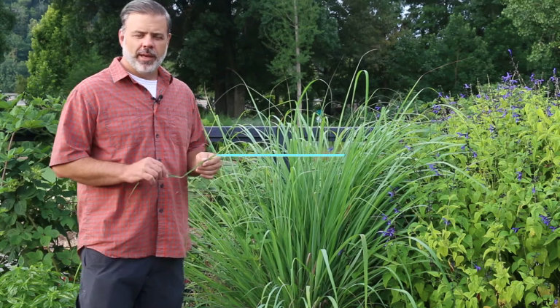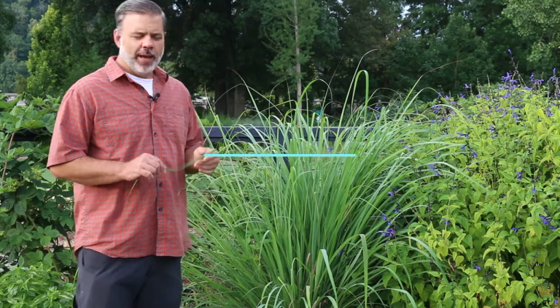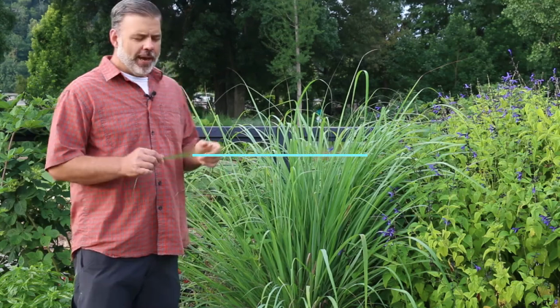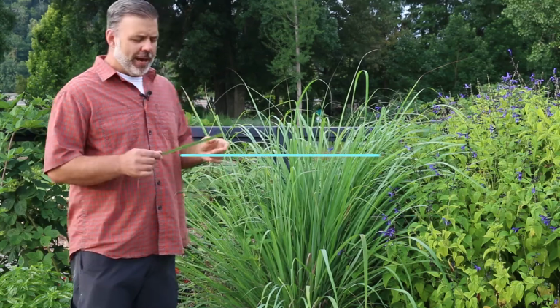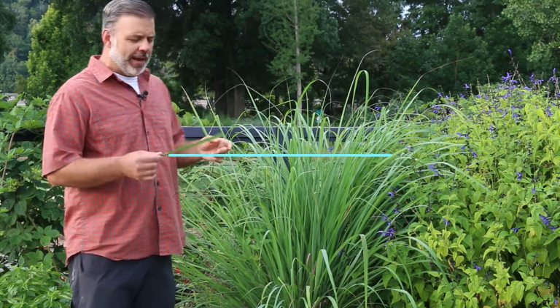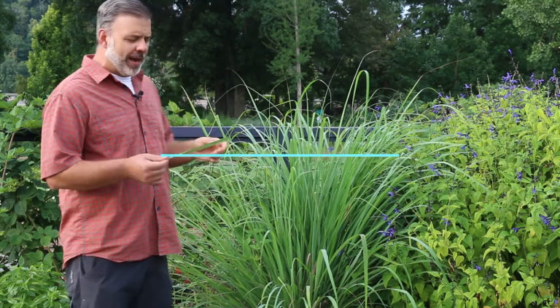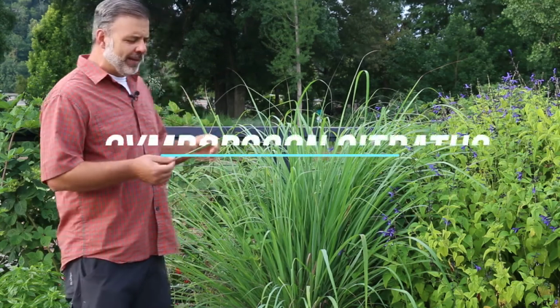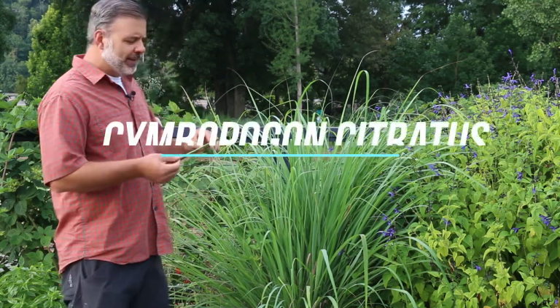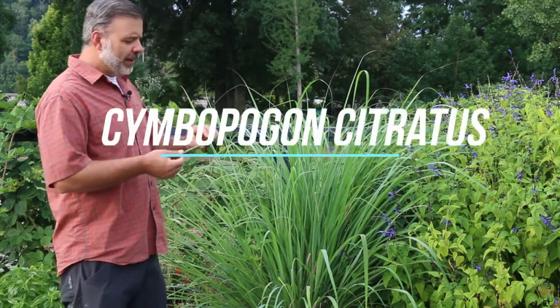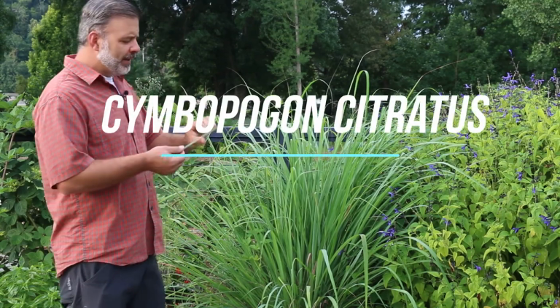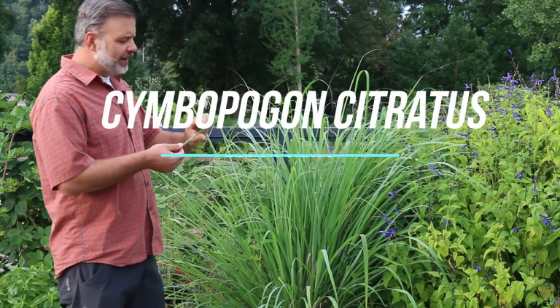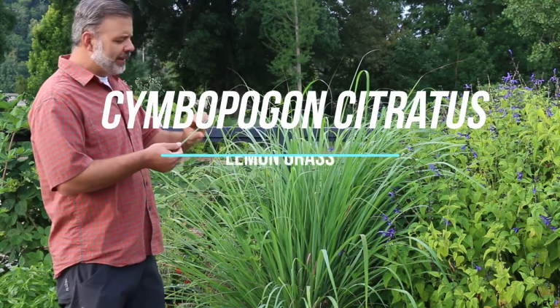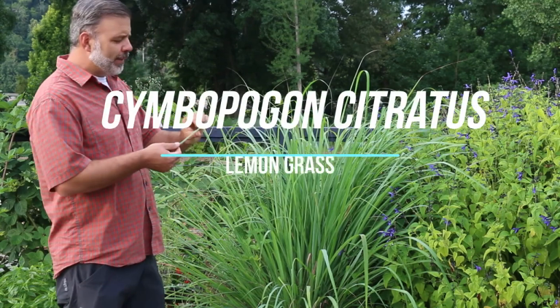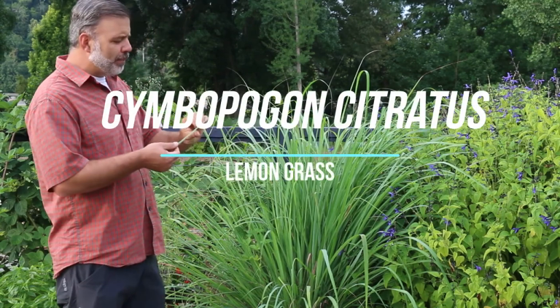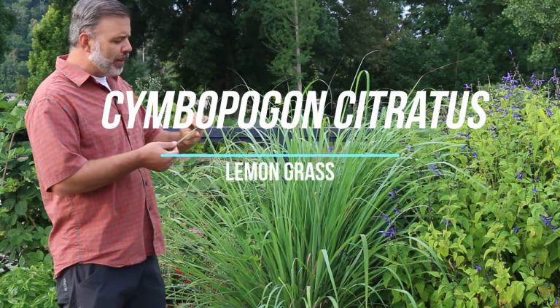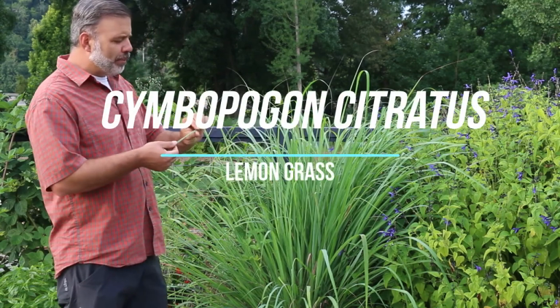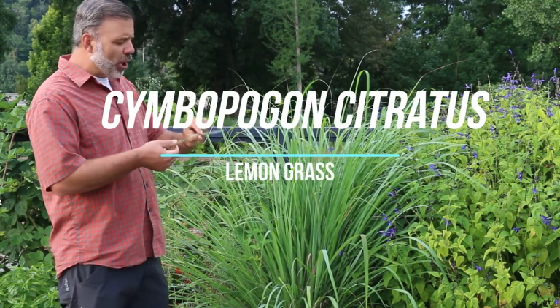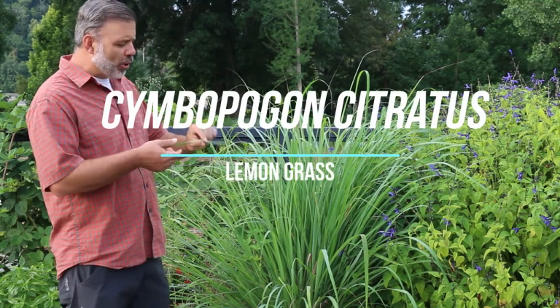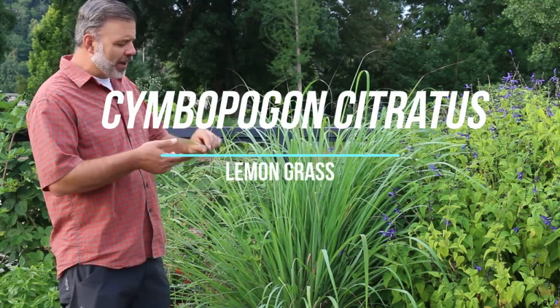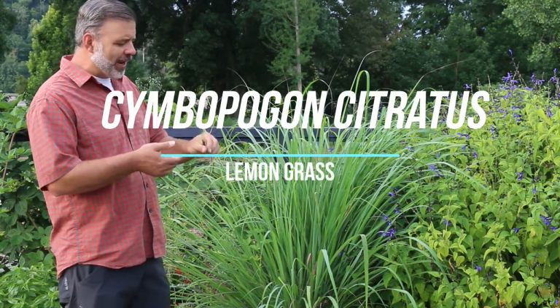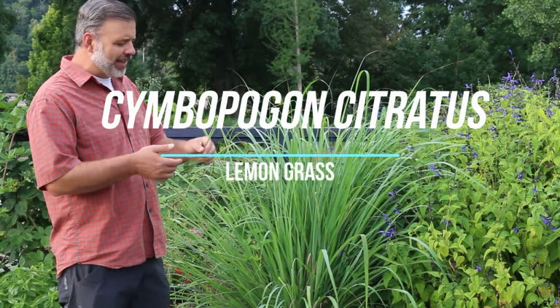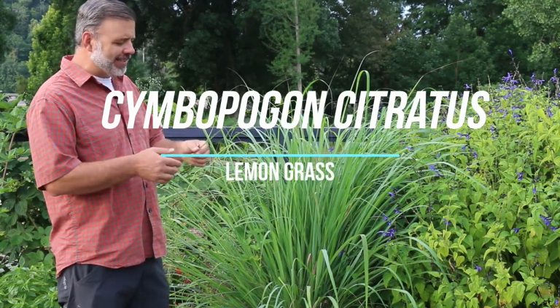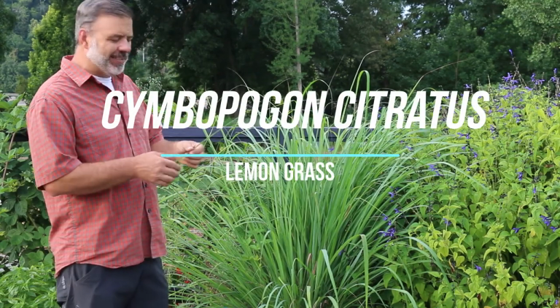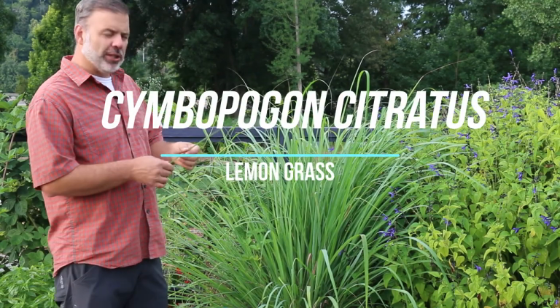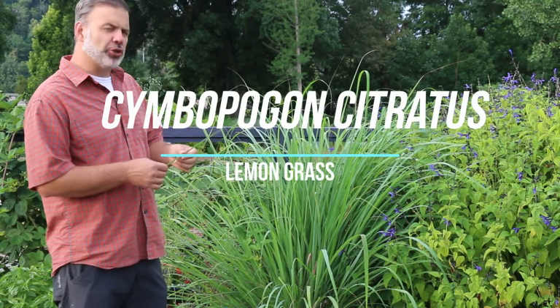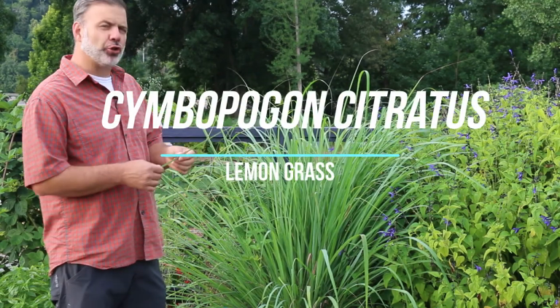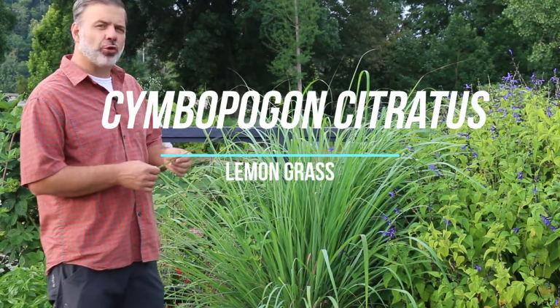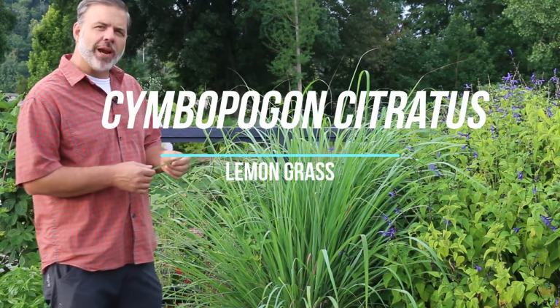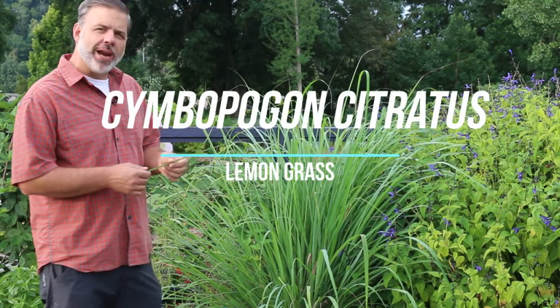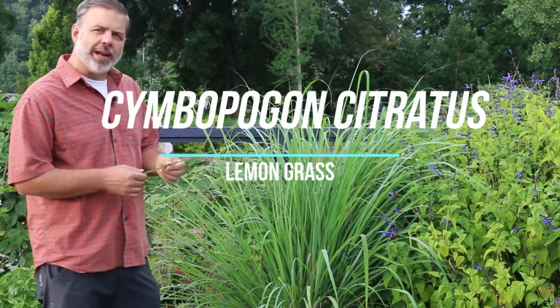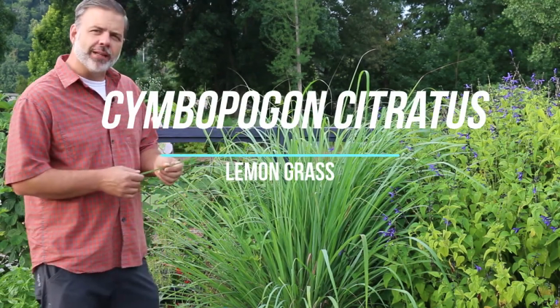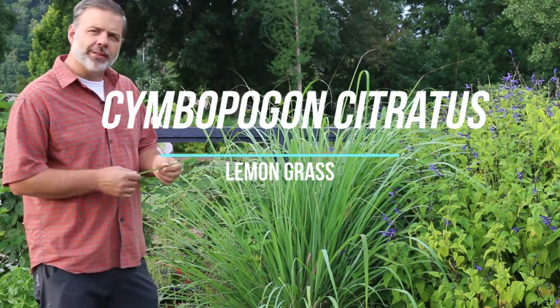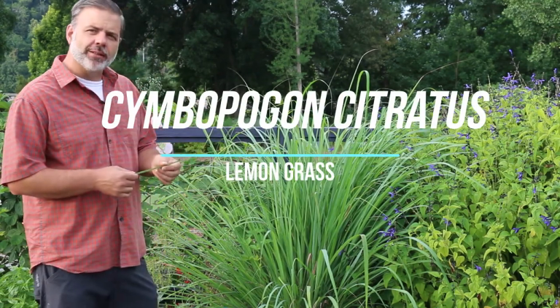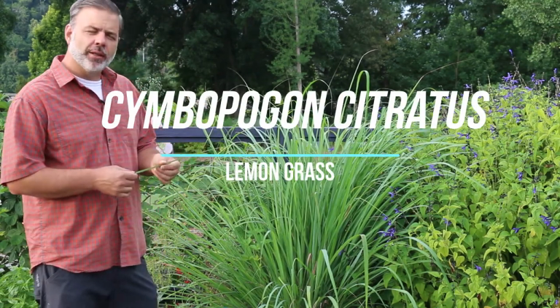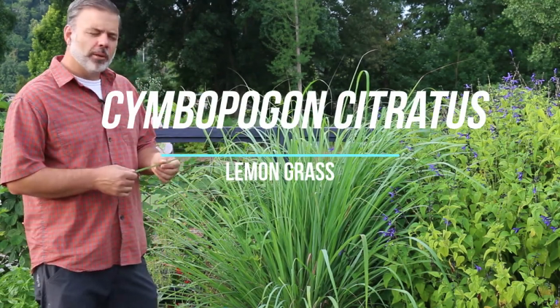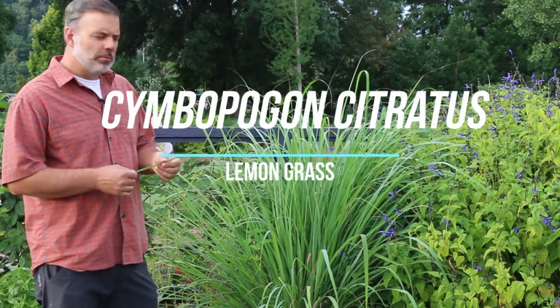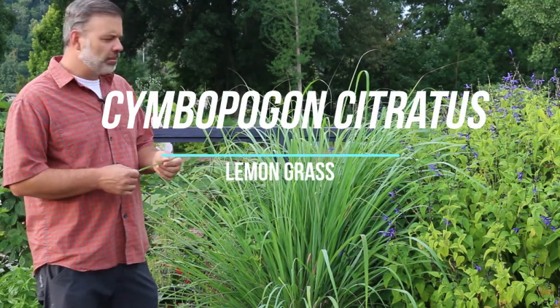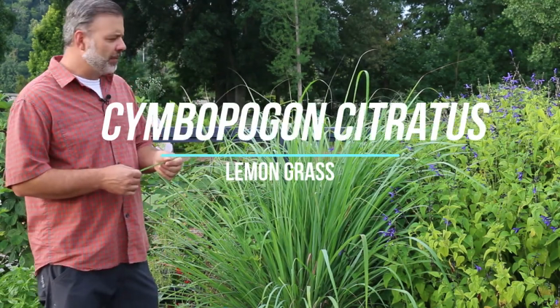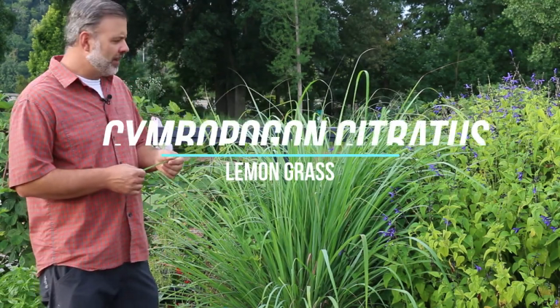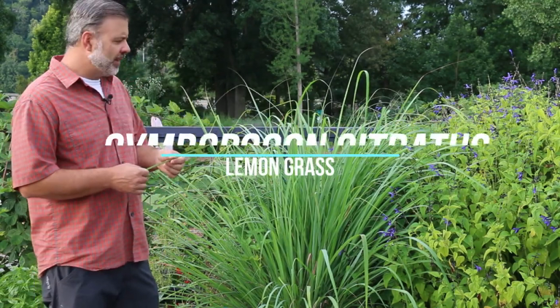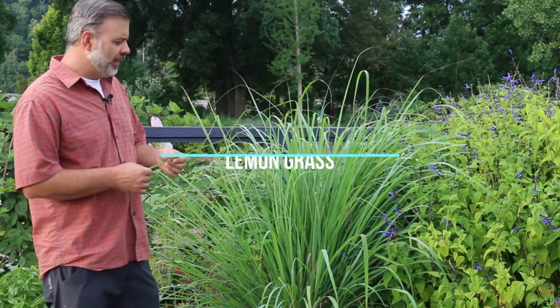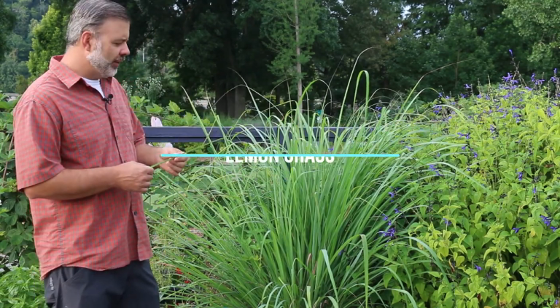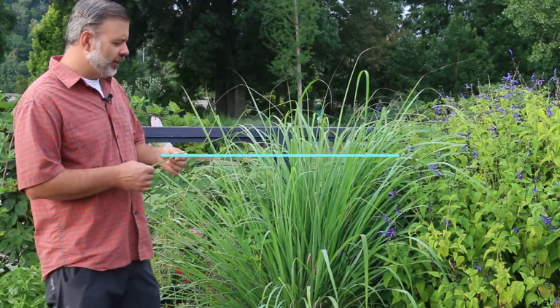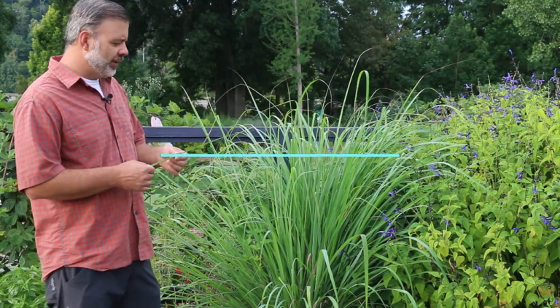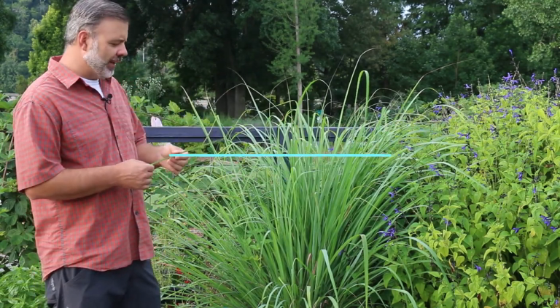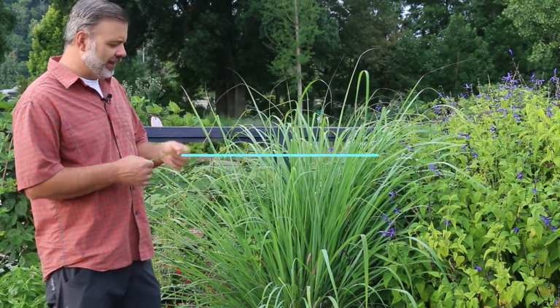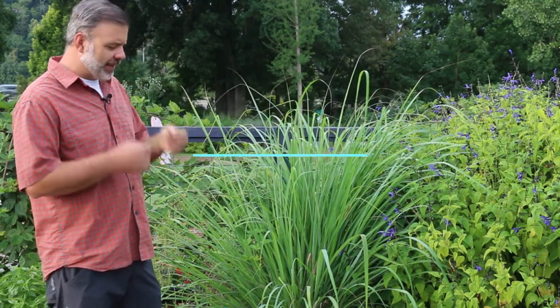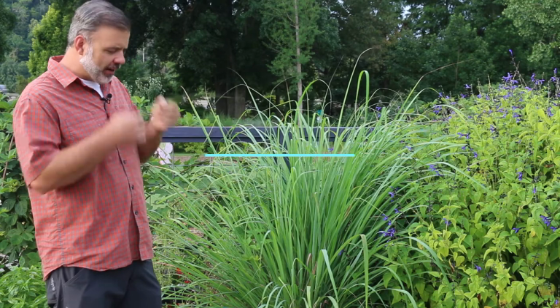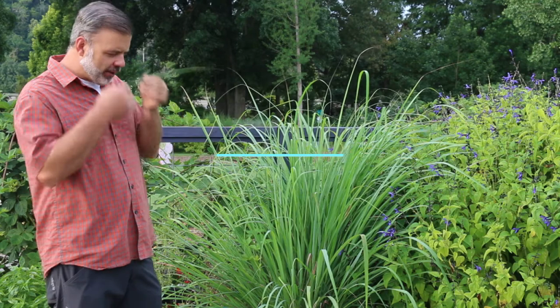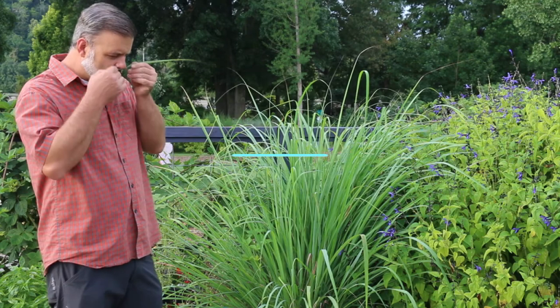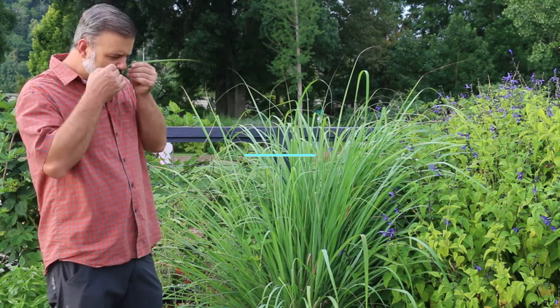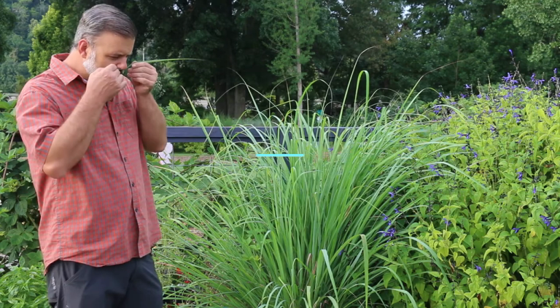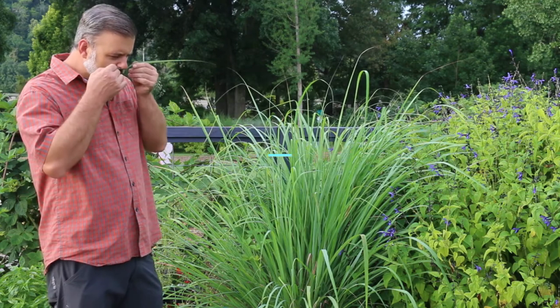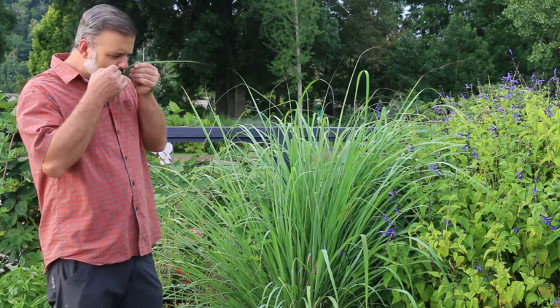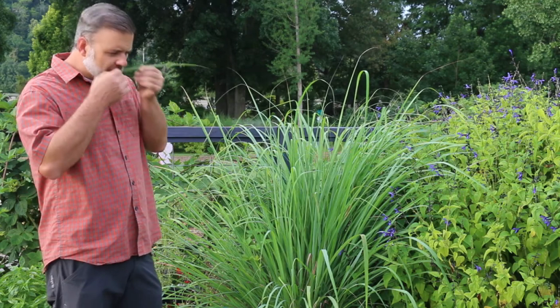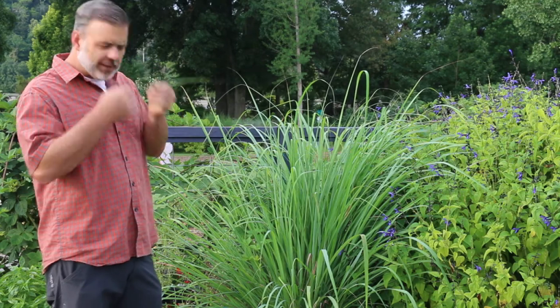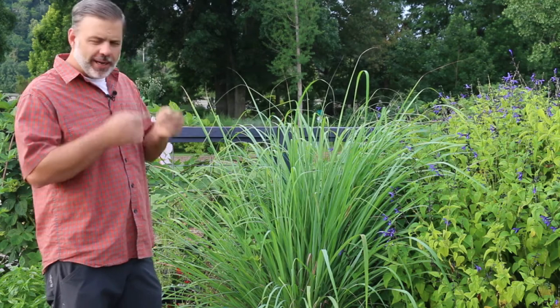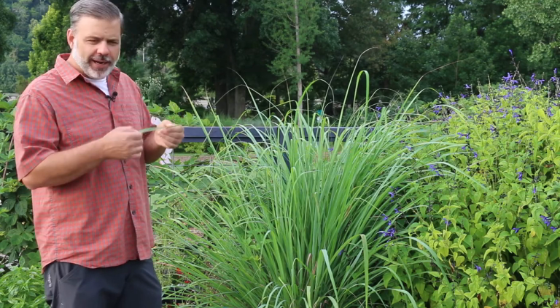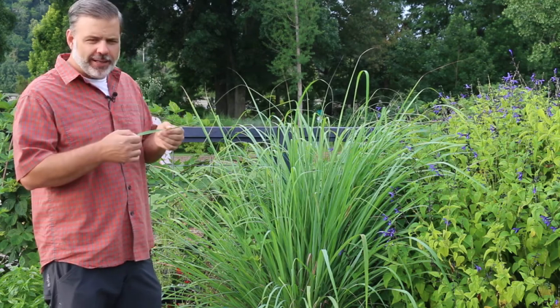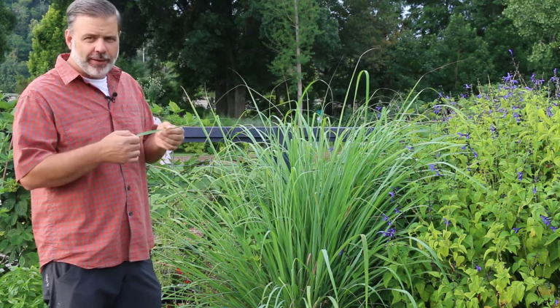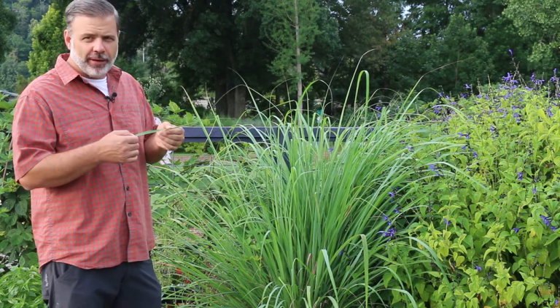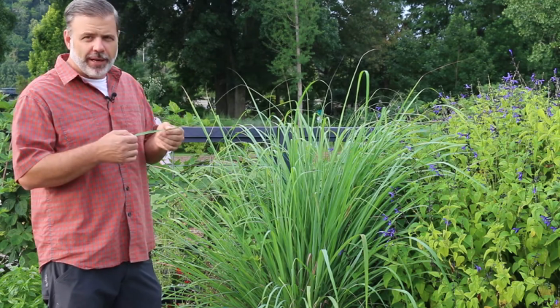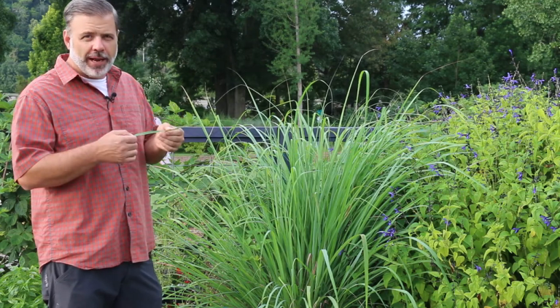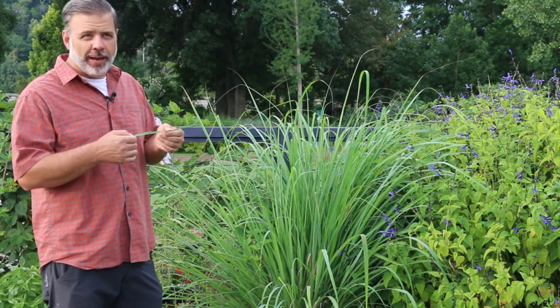Hey guys, Cymbopogon citratus — that's an interesting sounding scientific name.